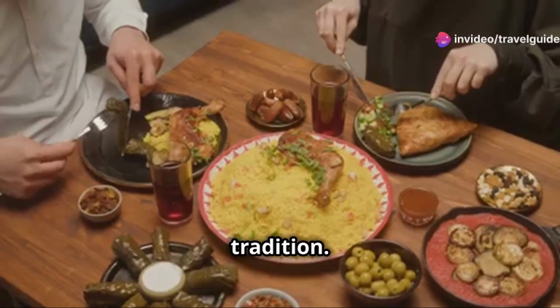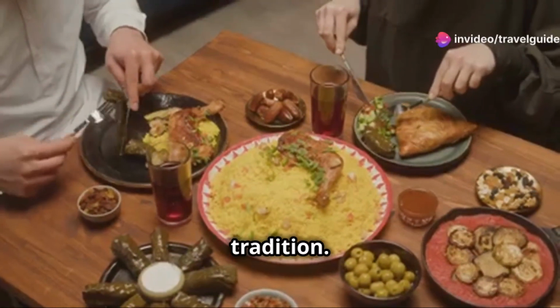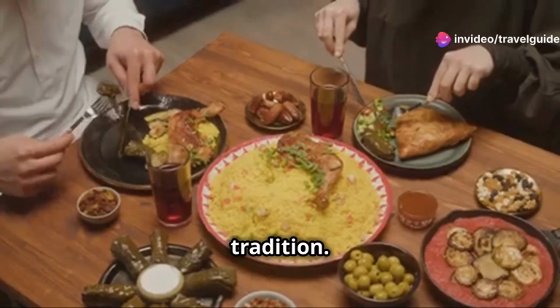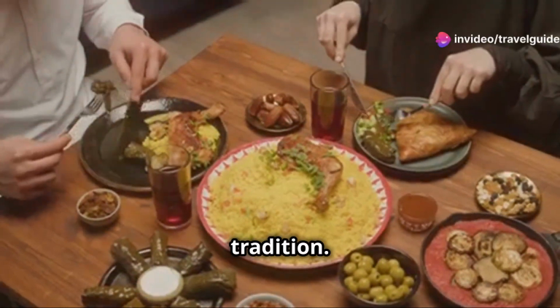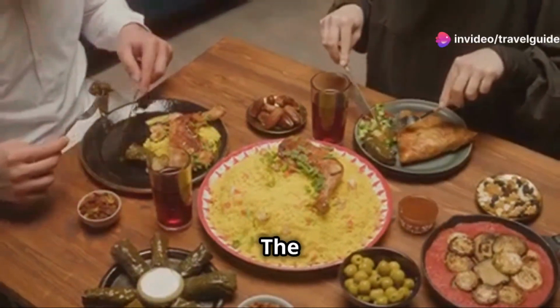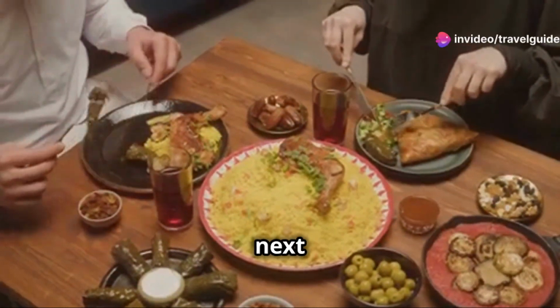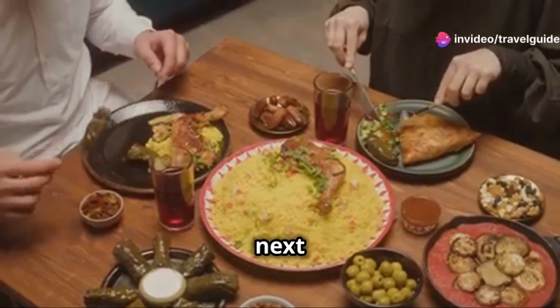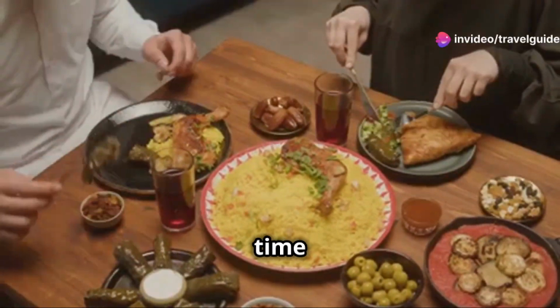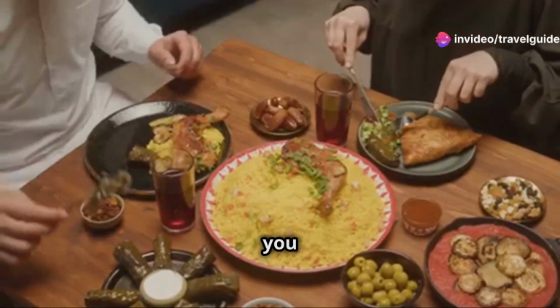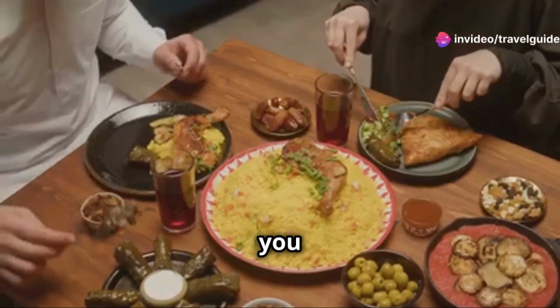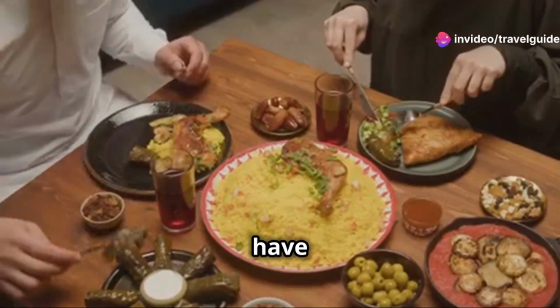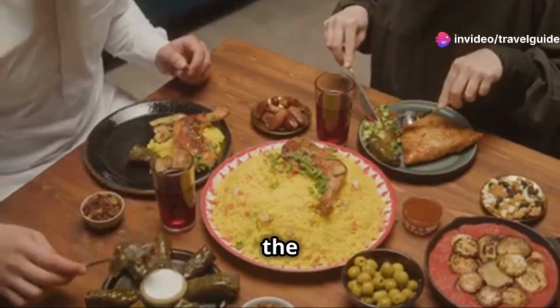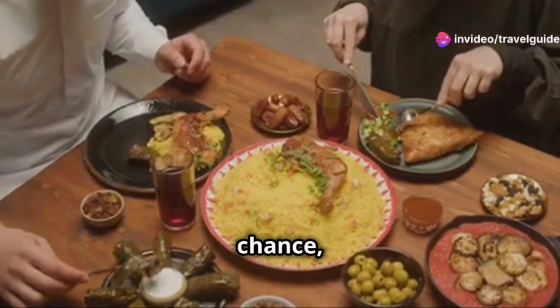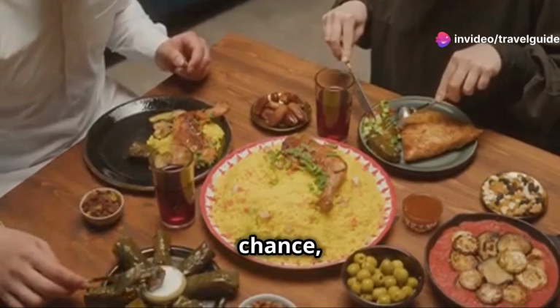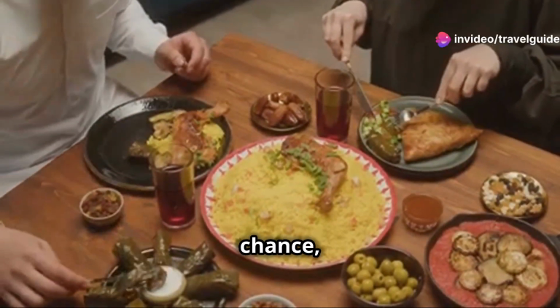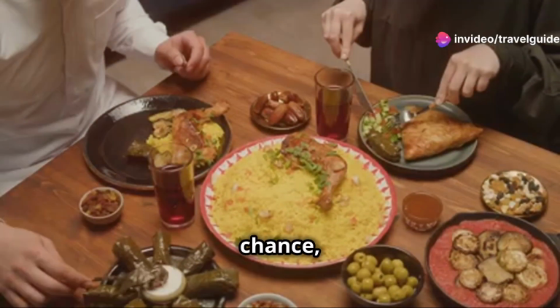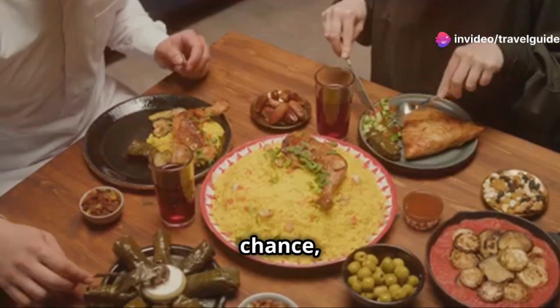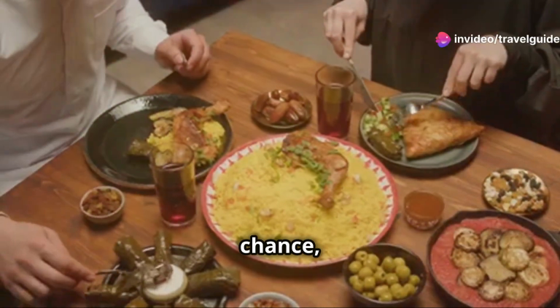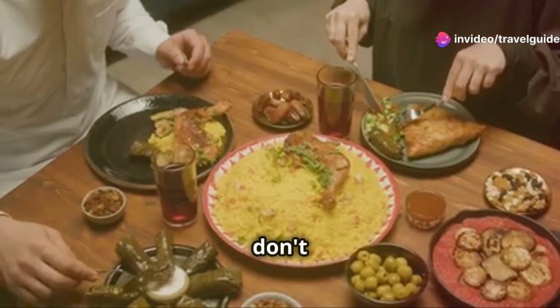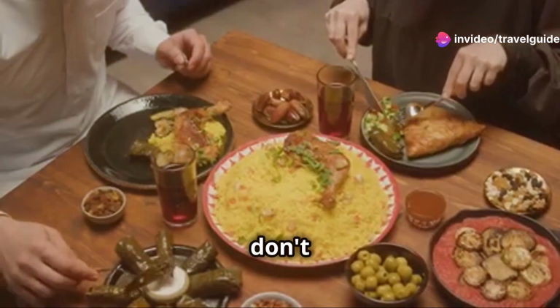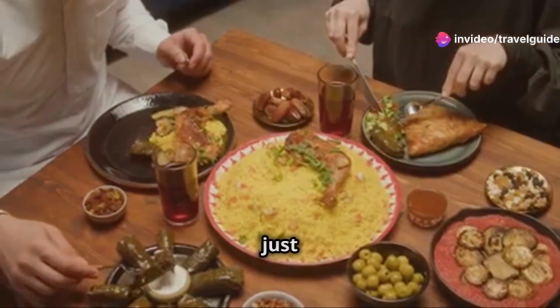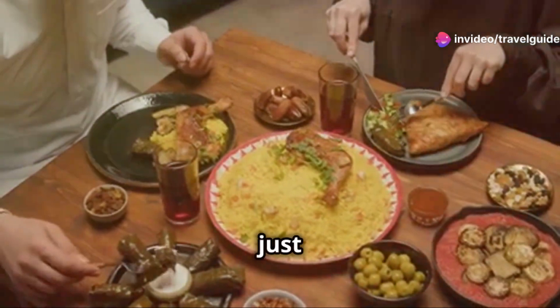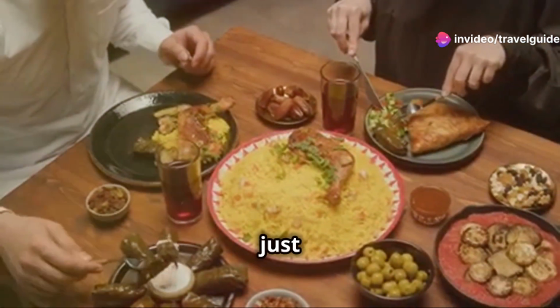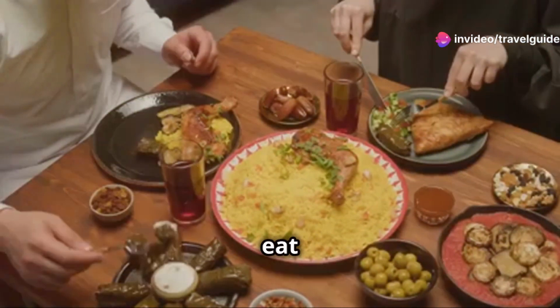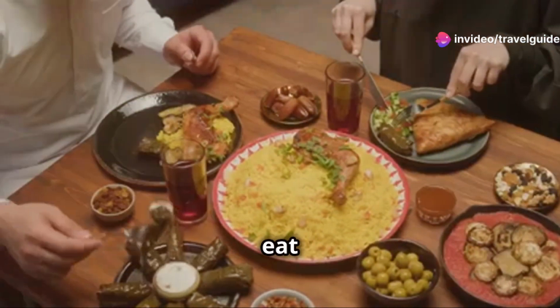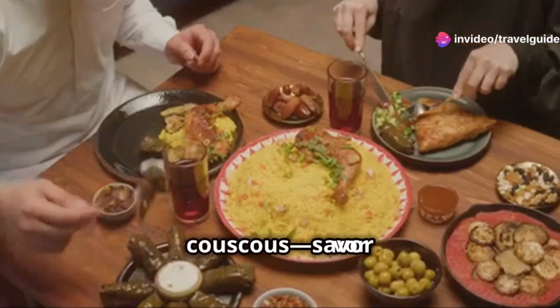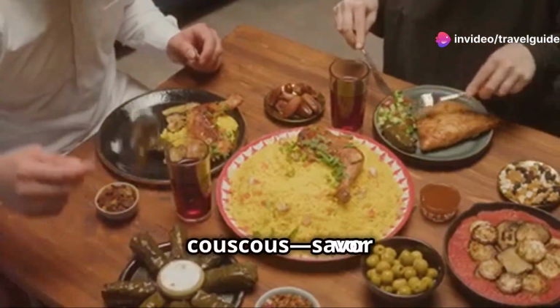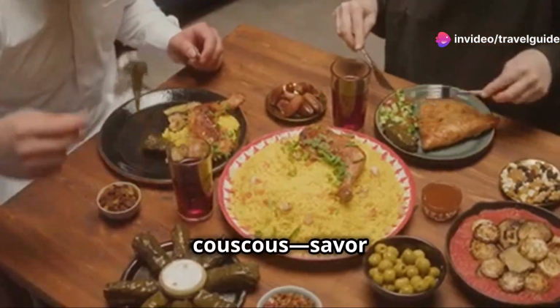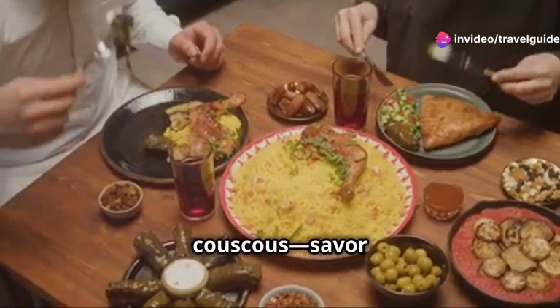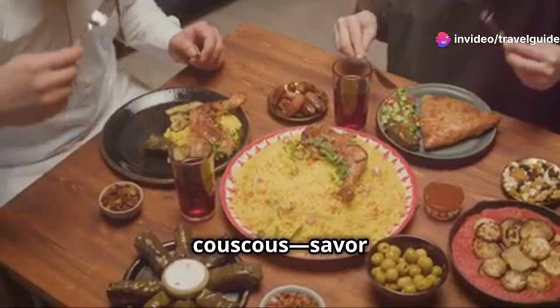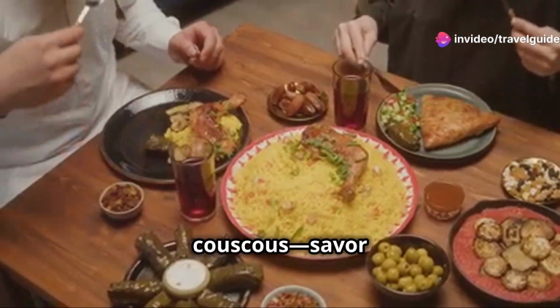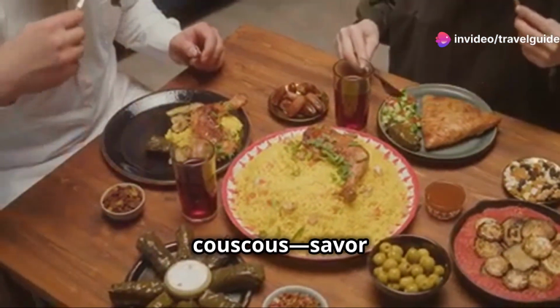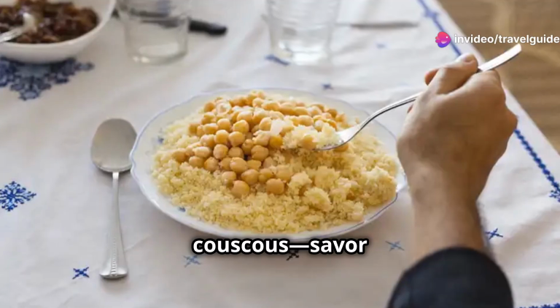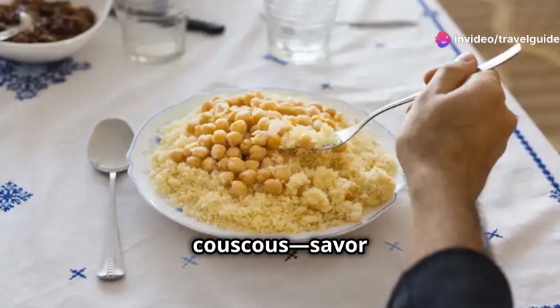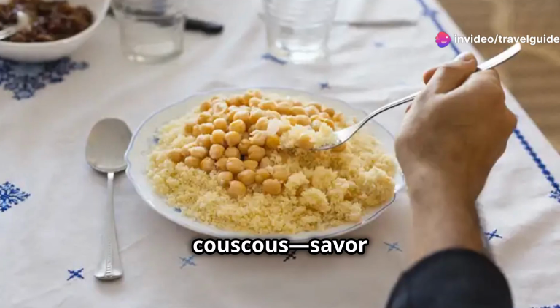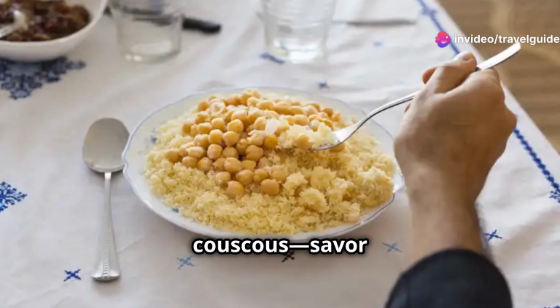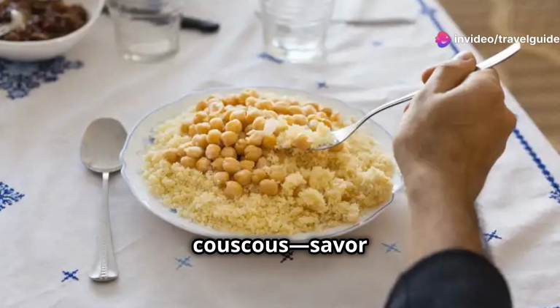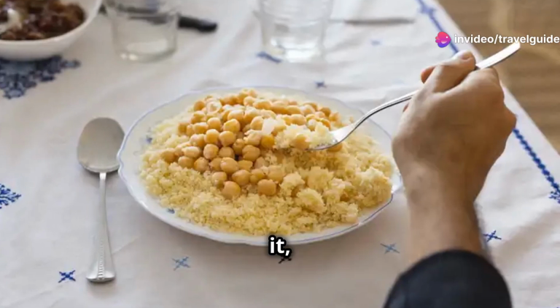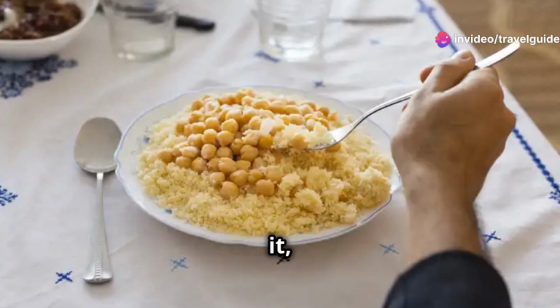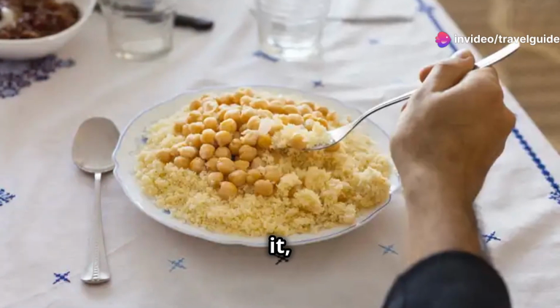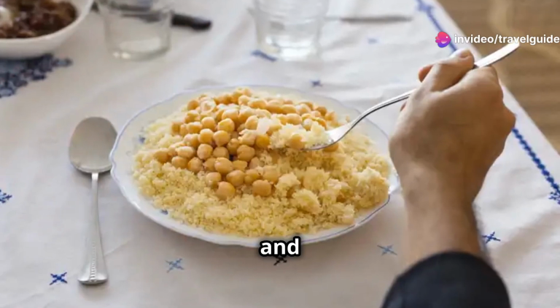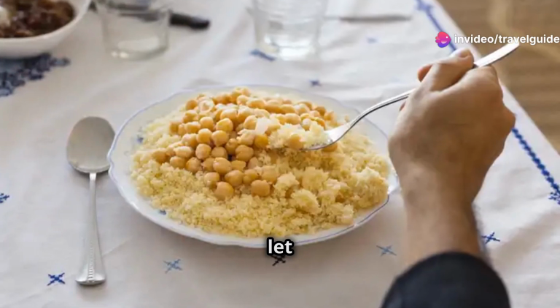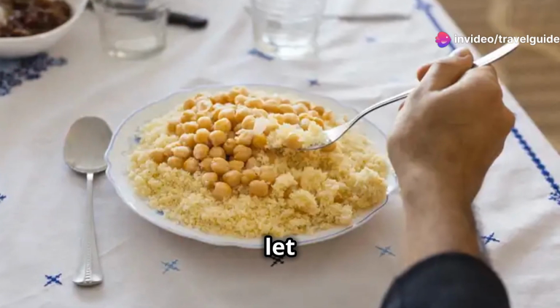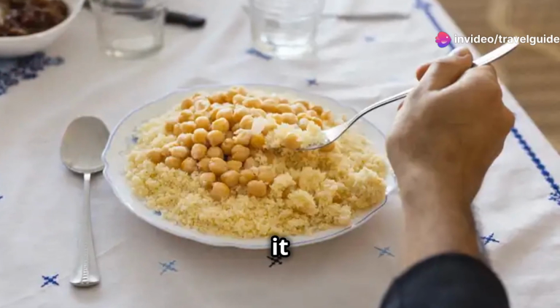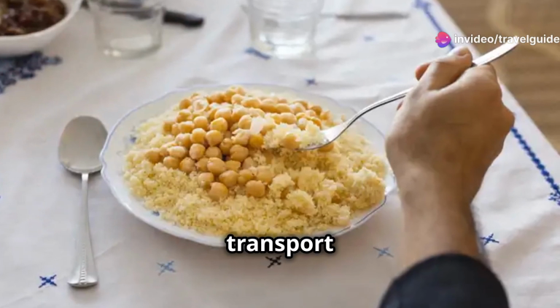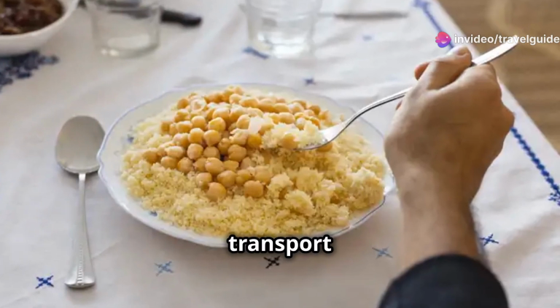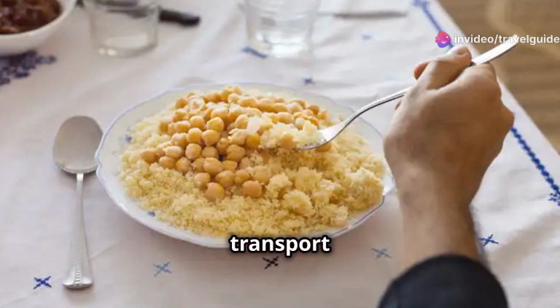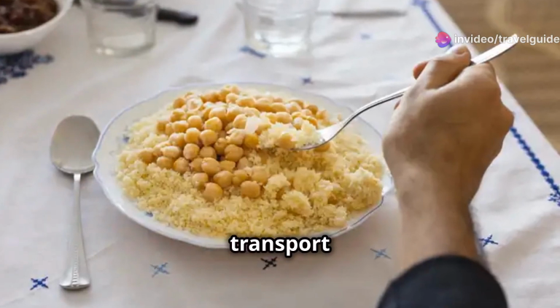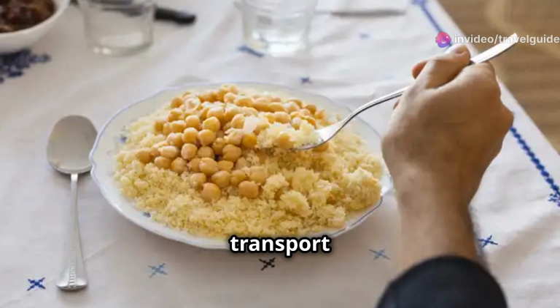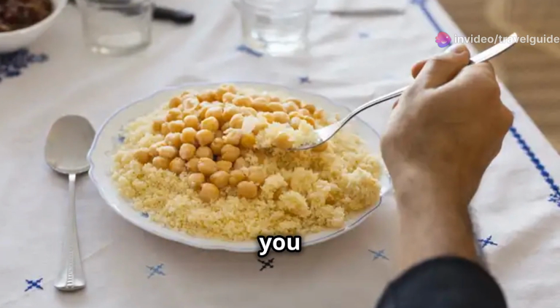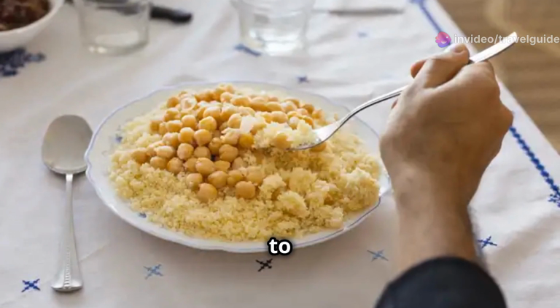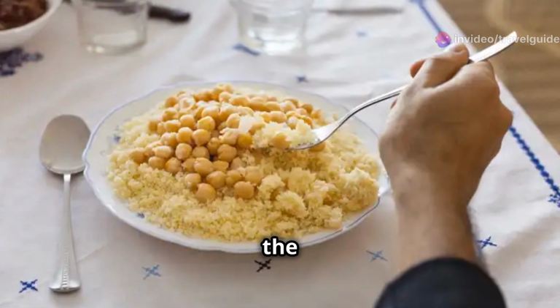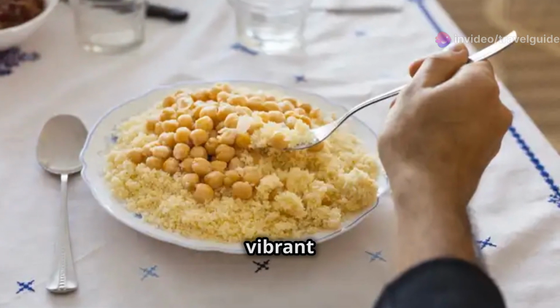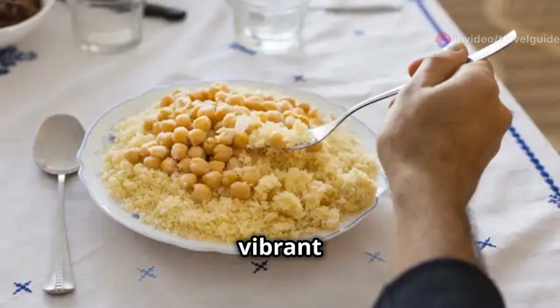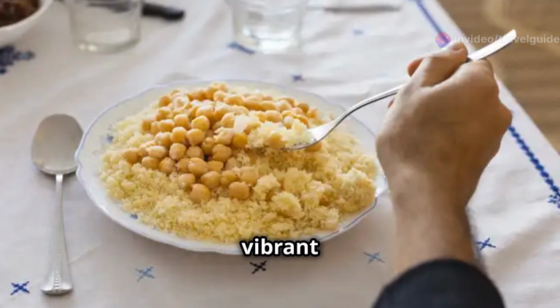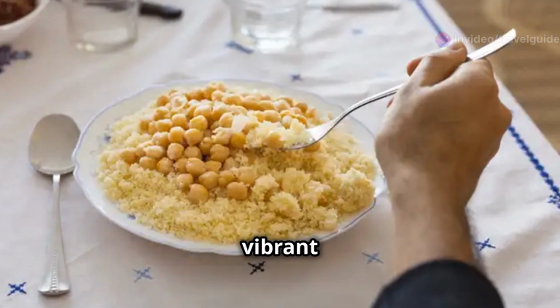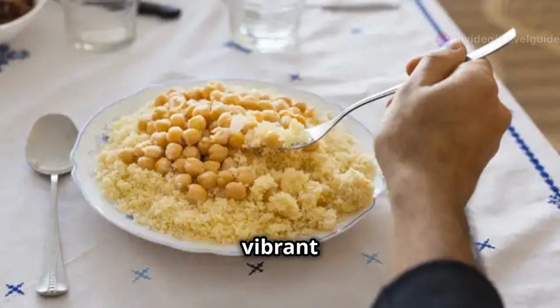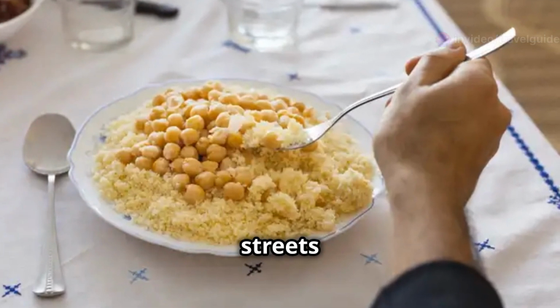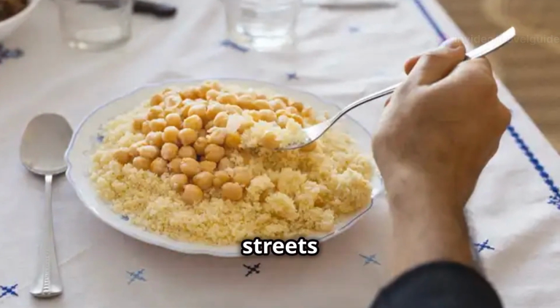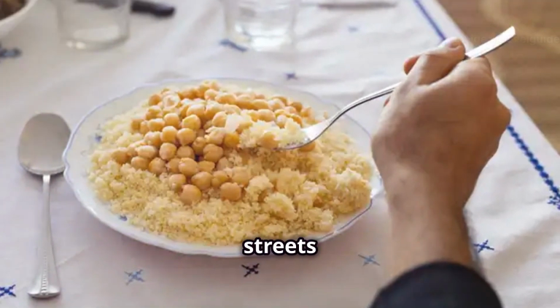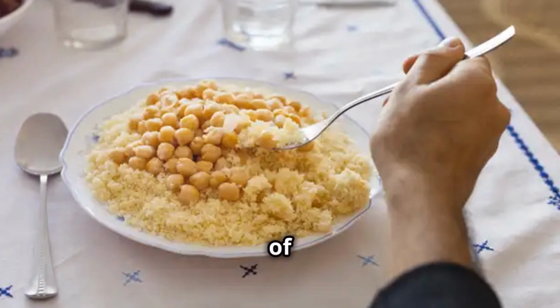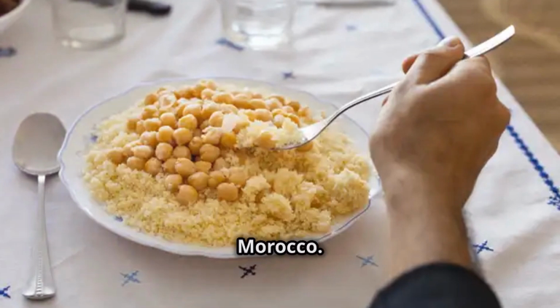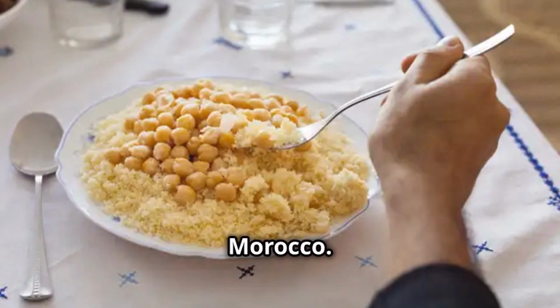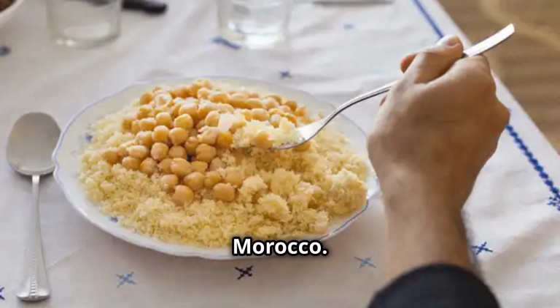The next time you have the chance, don't just eat couscous — savour it and let it transport you to the vibrant streets of Morocco.